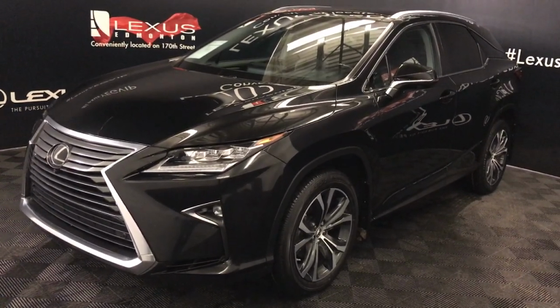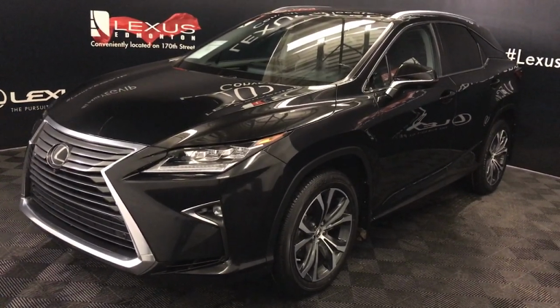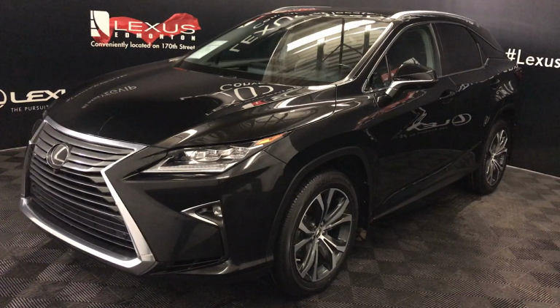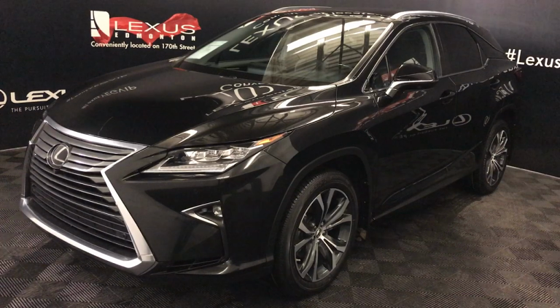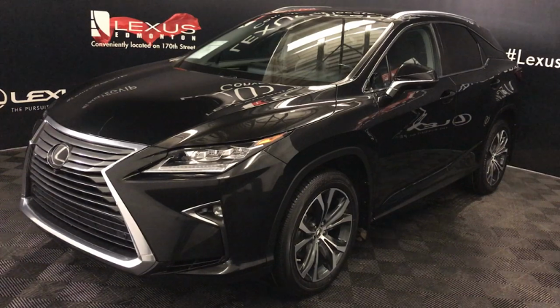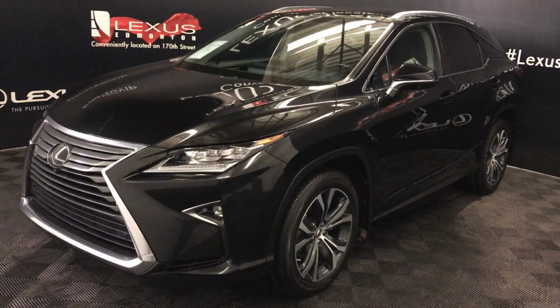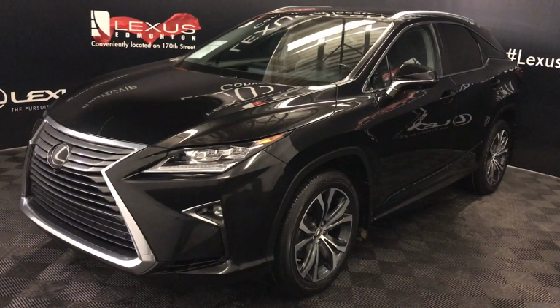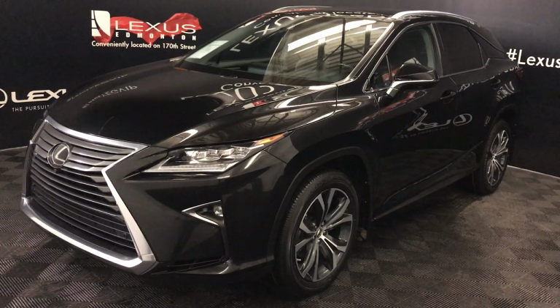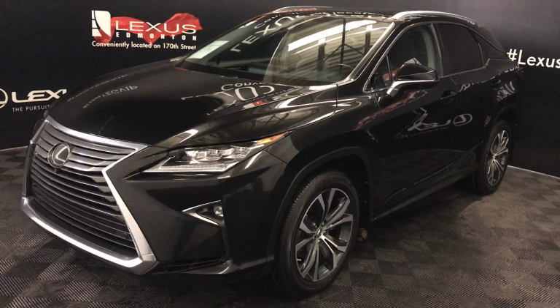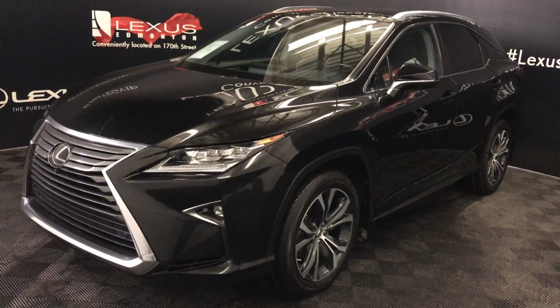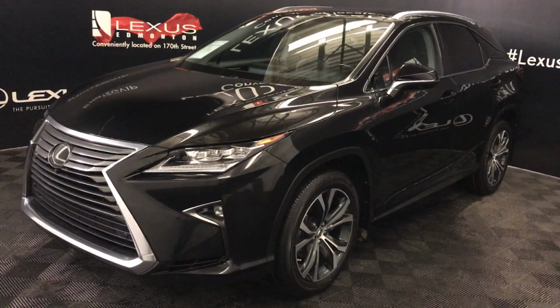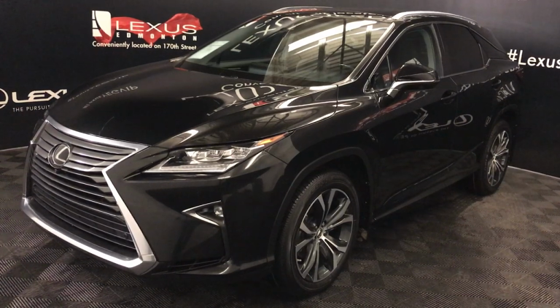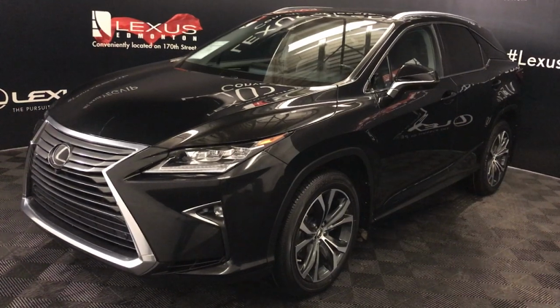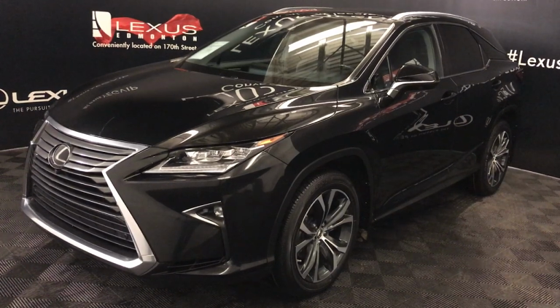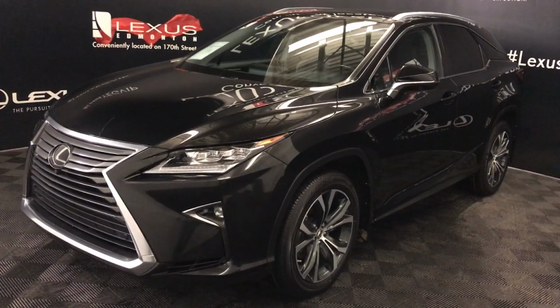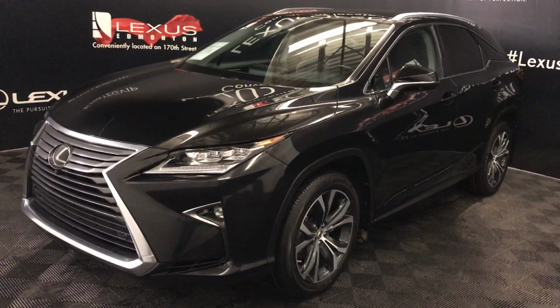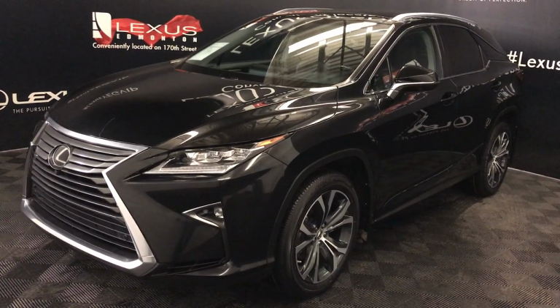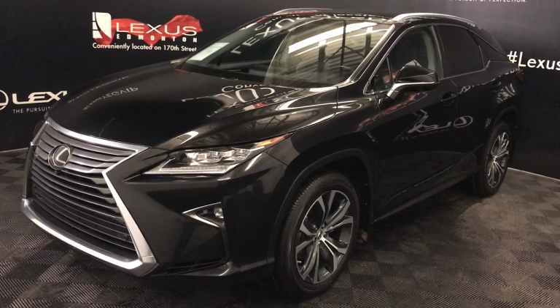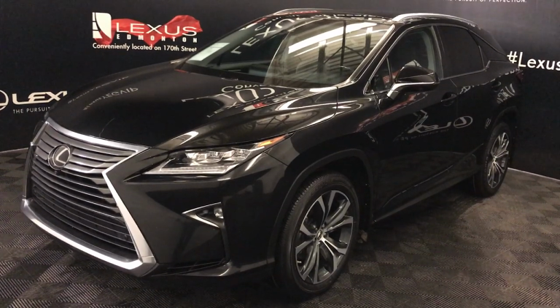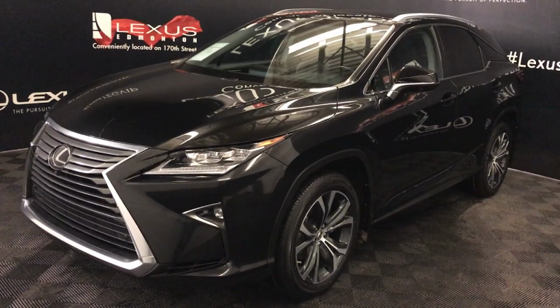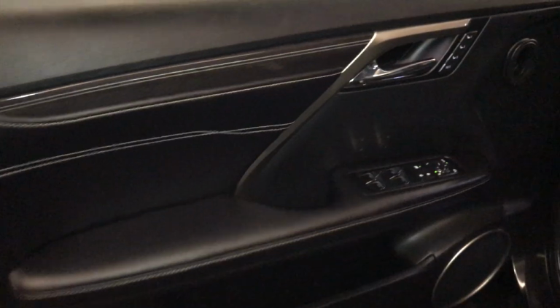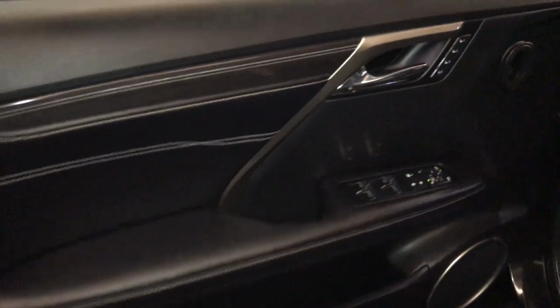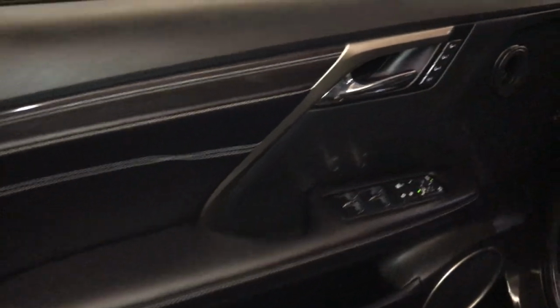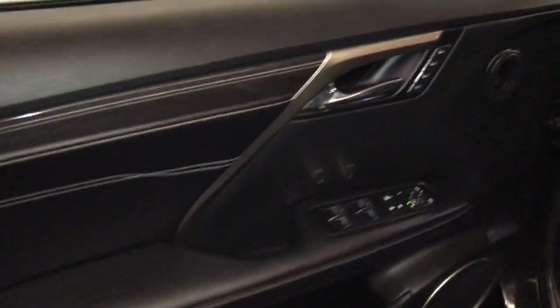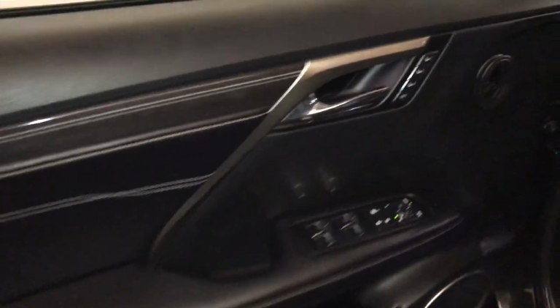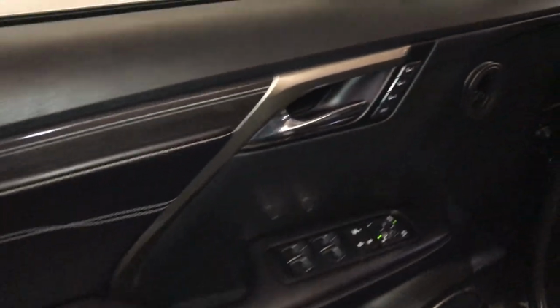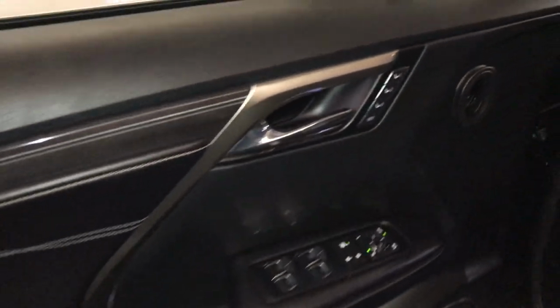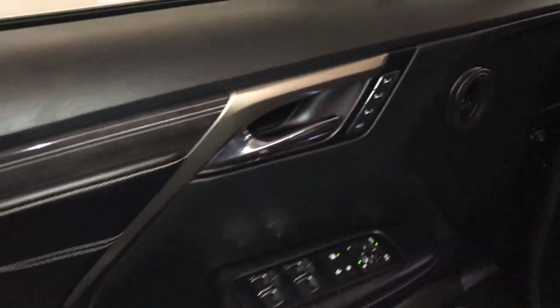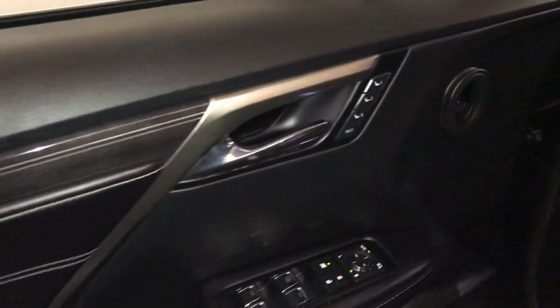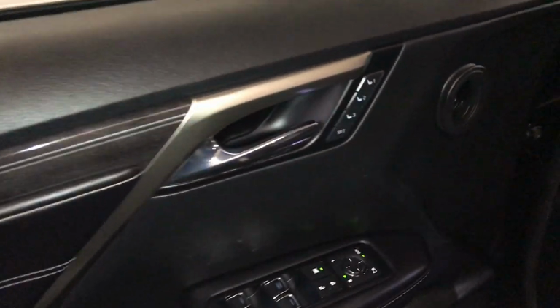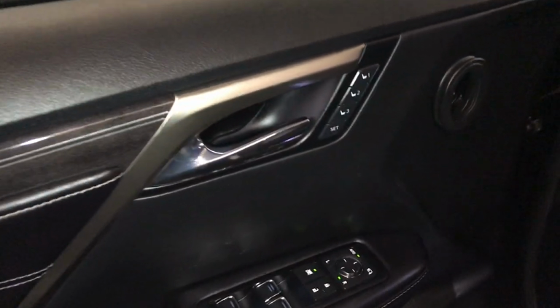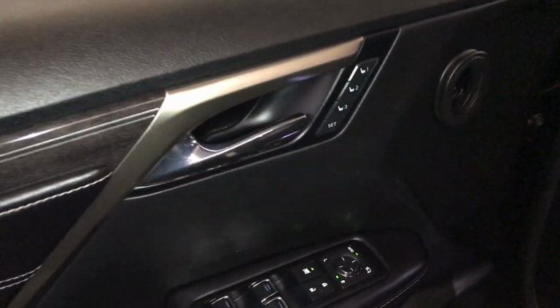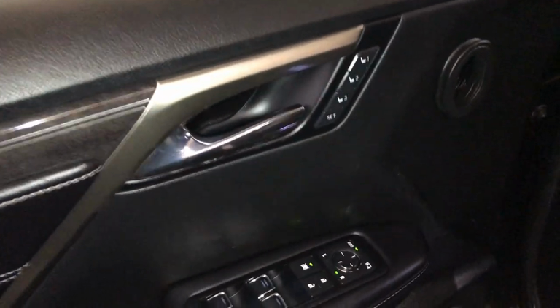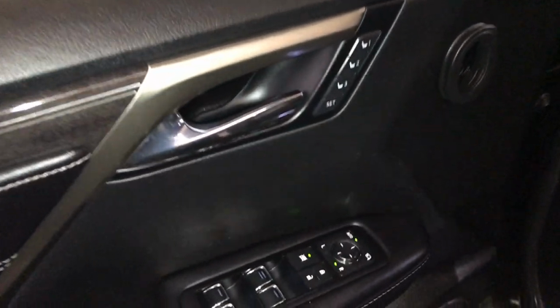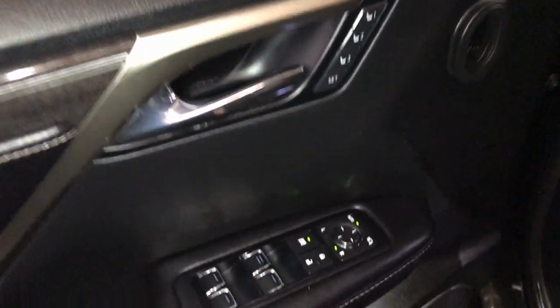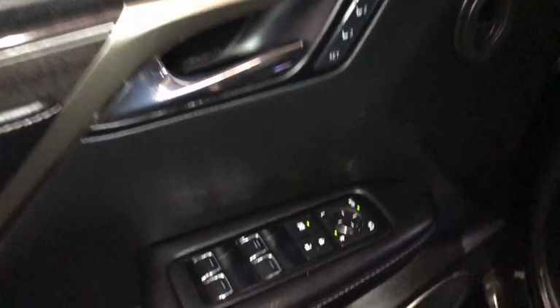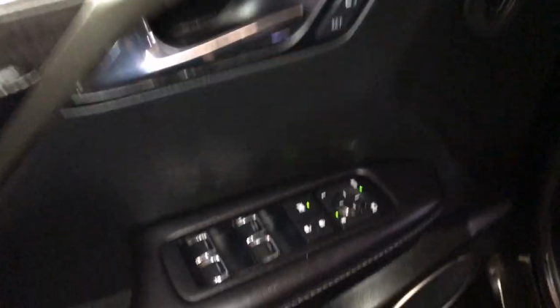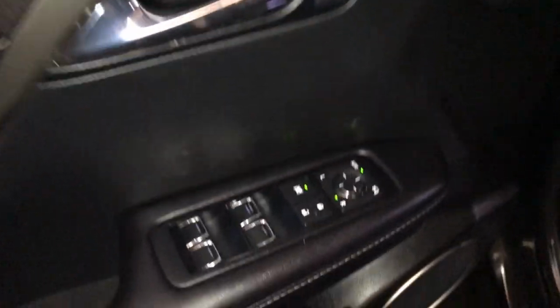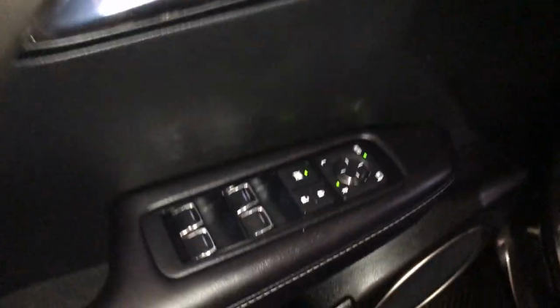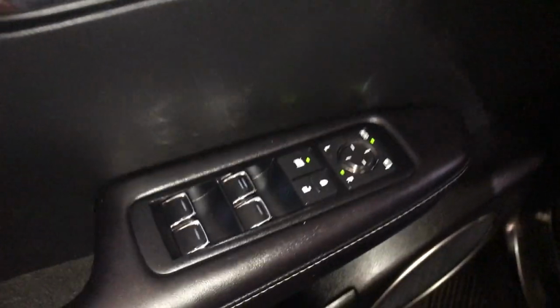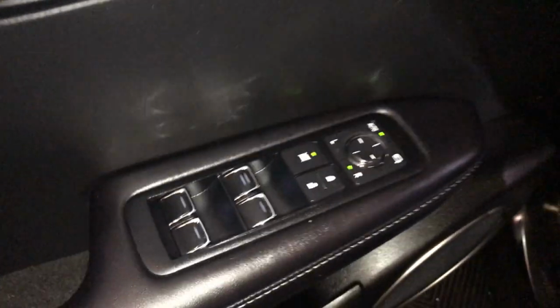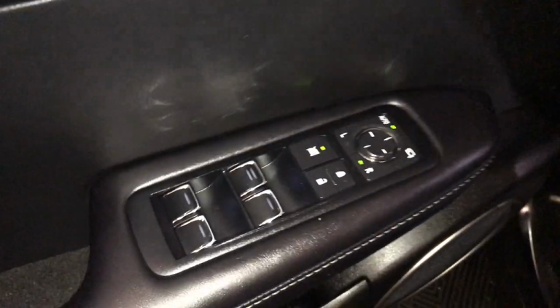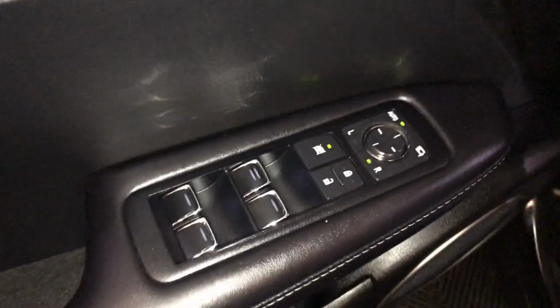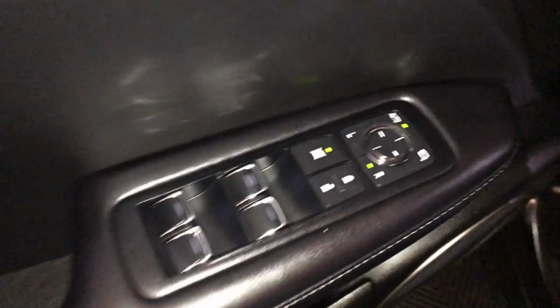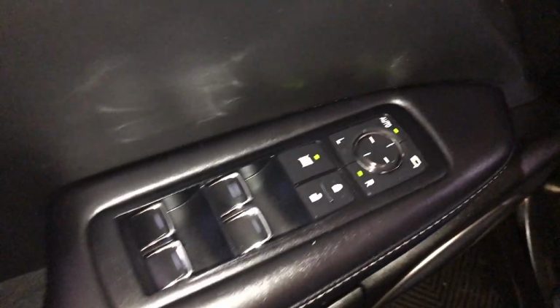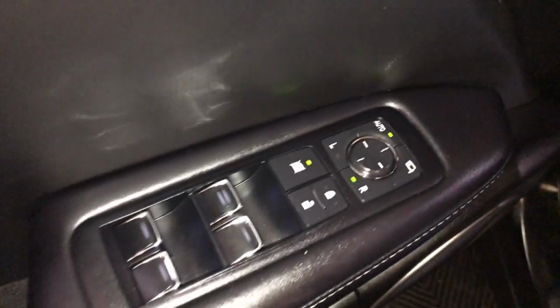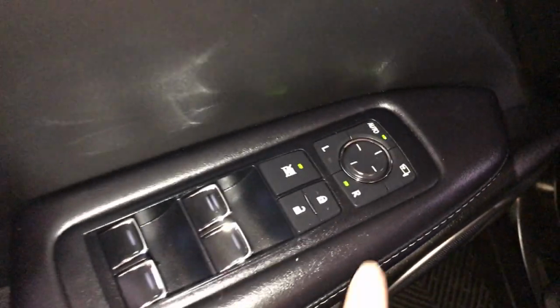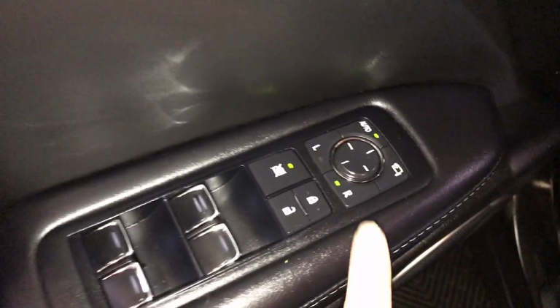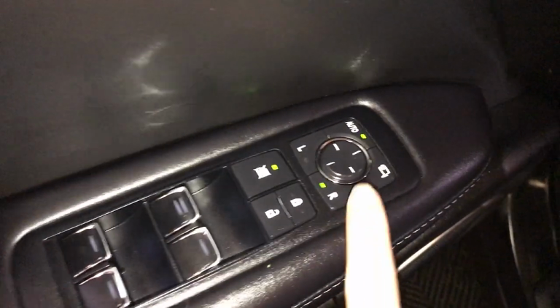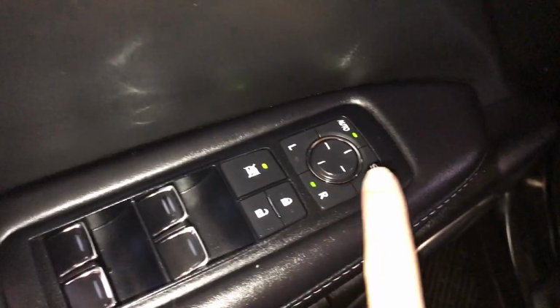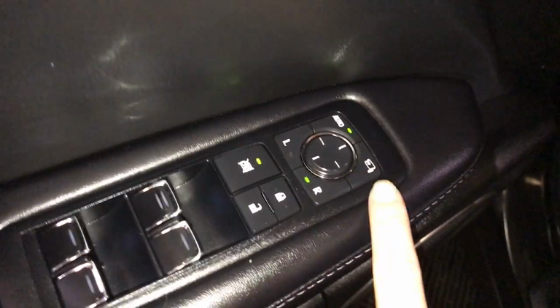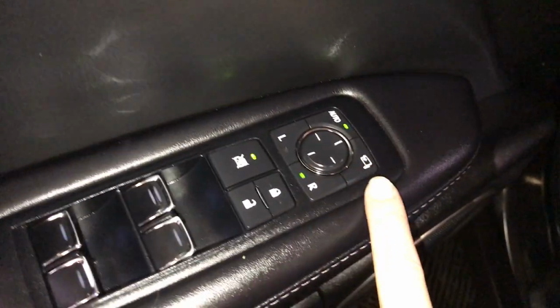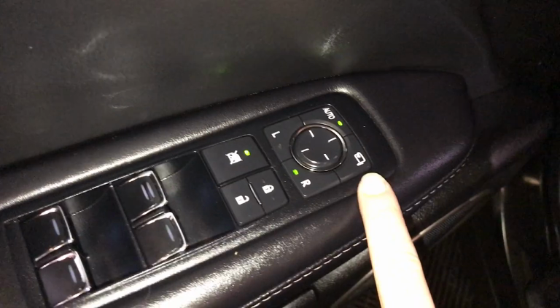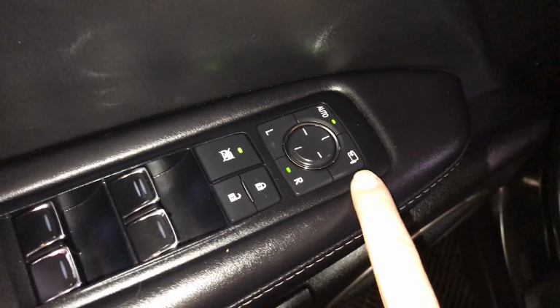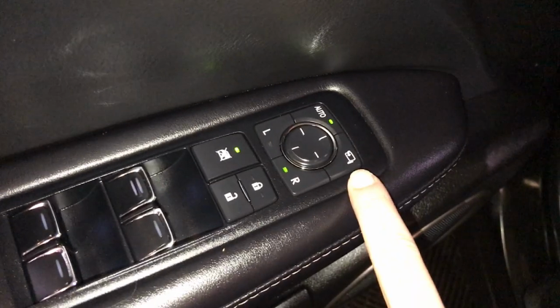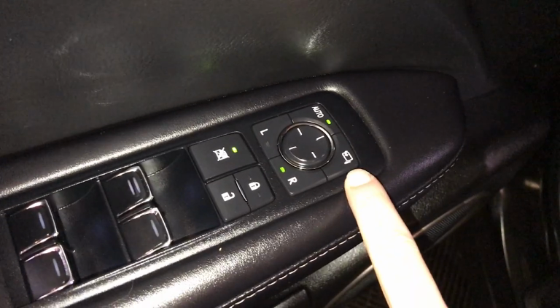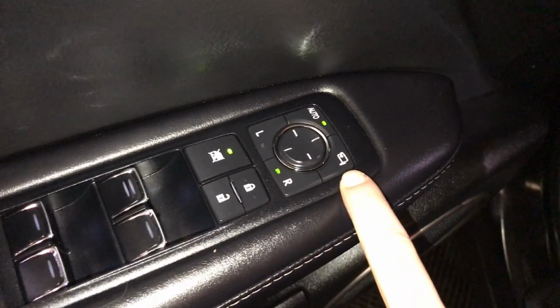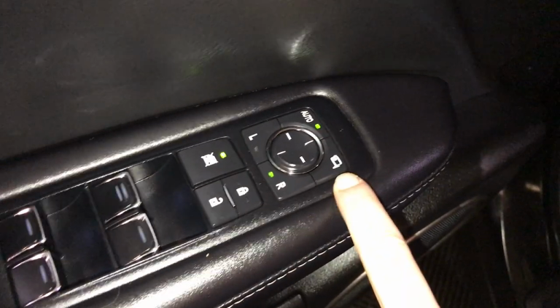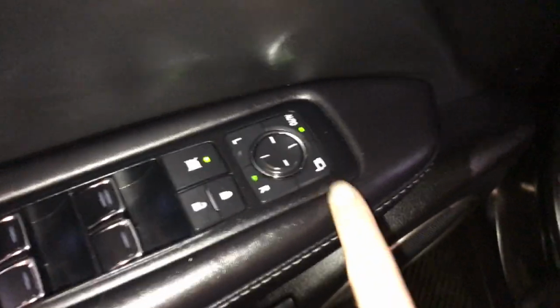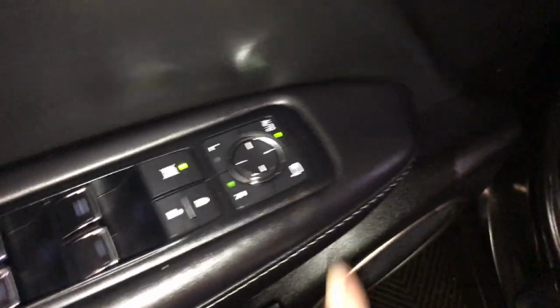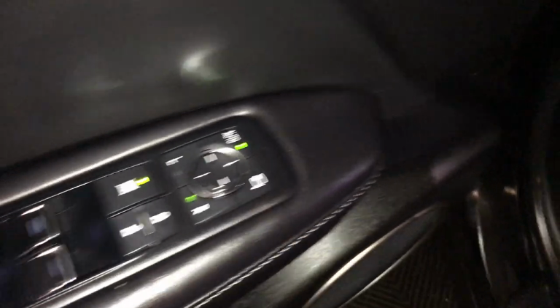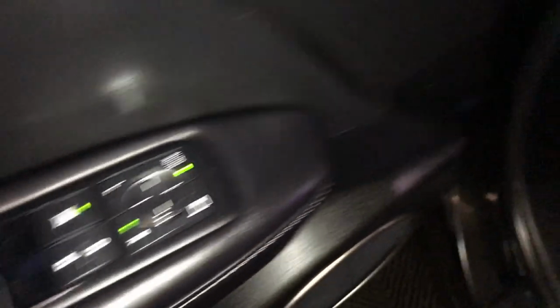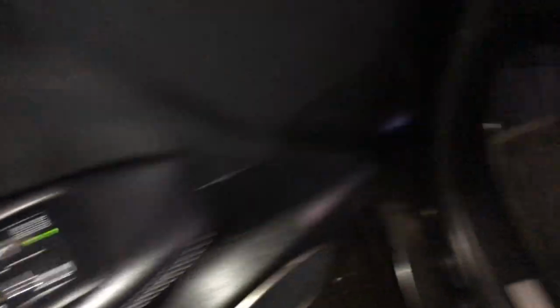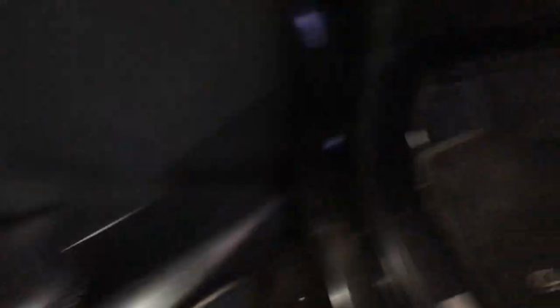This is the executive package. Driver's seat memory, powered windows, locks, and side mirrors — so power folding.